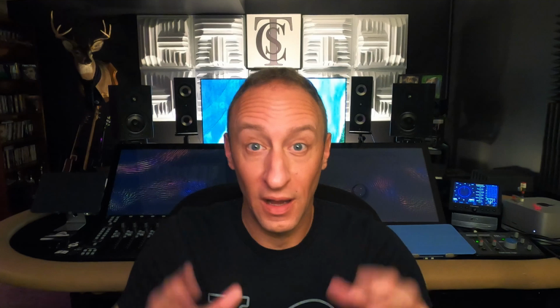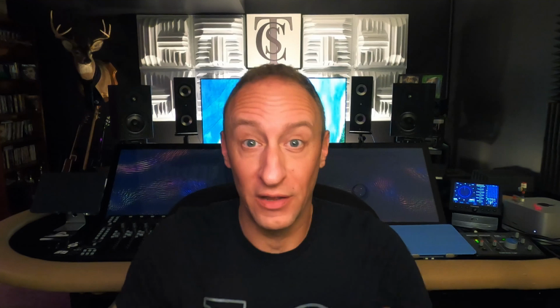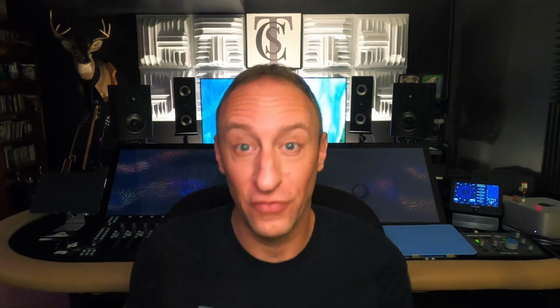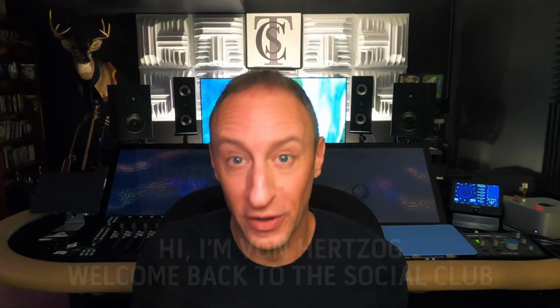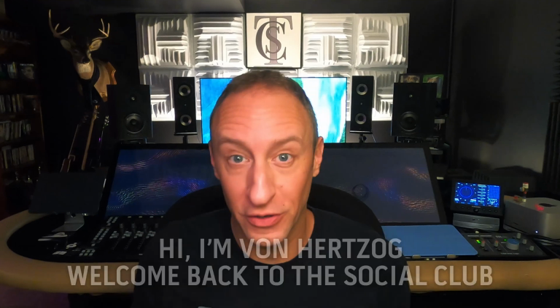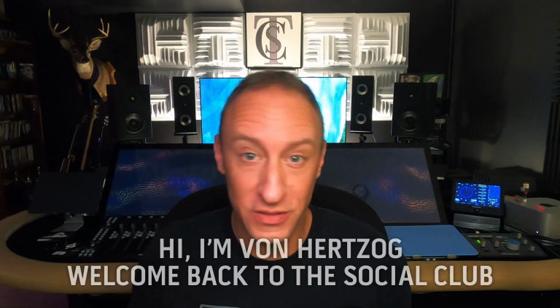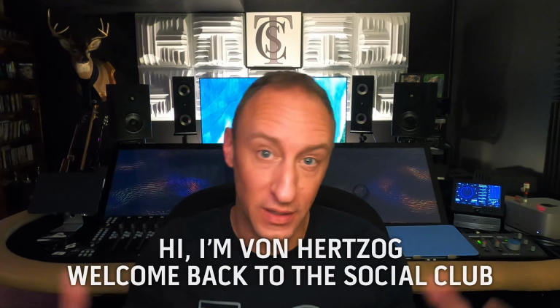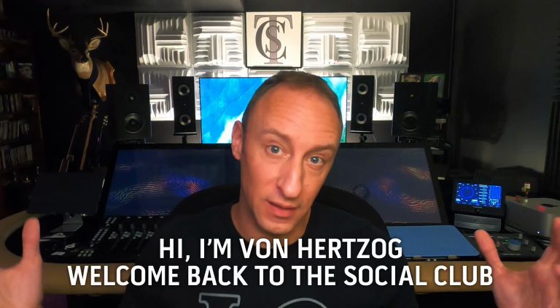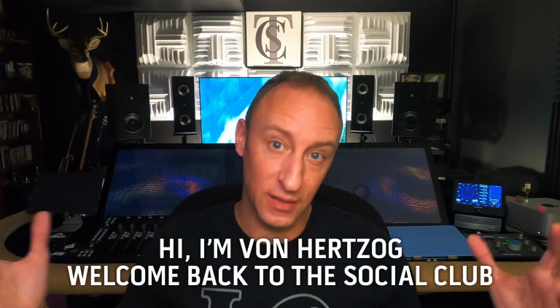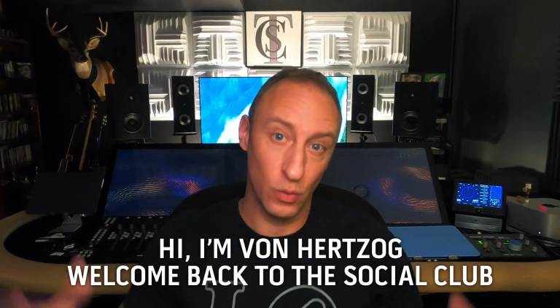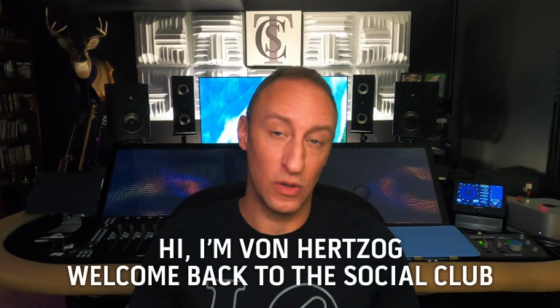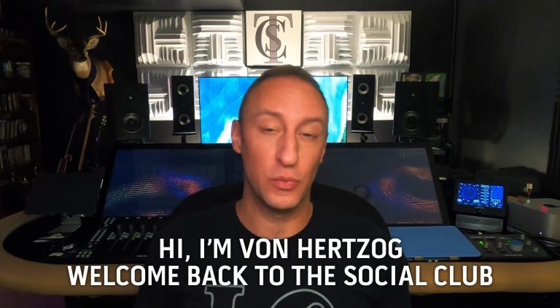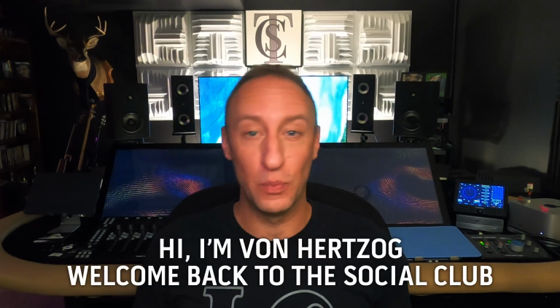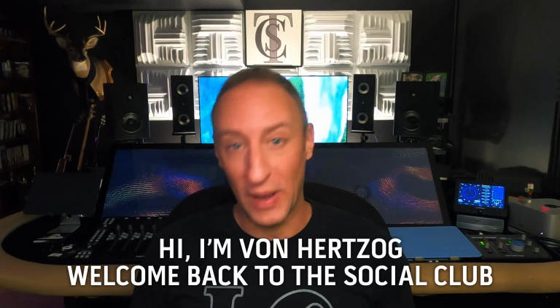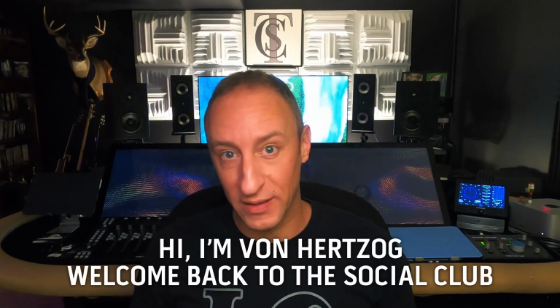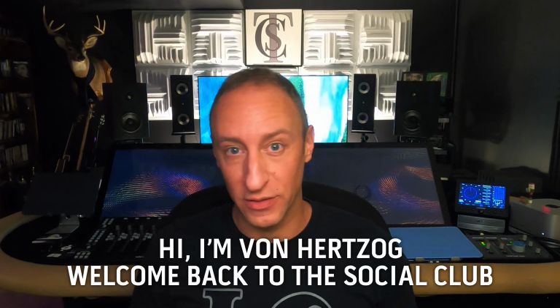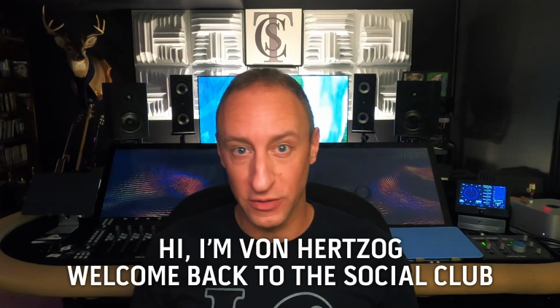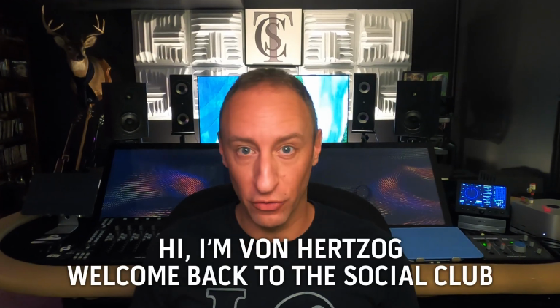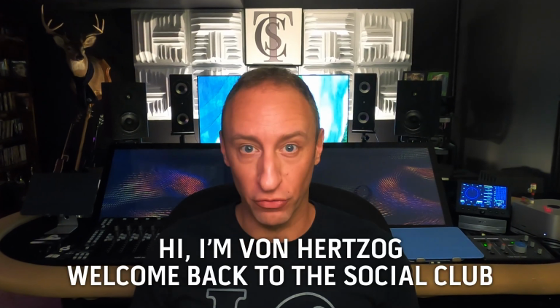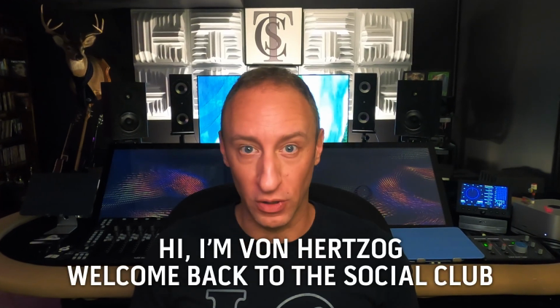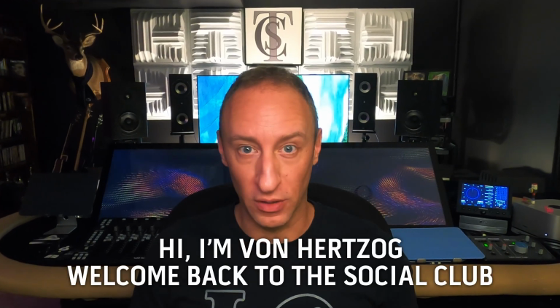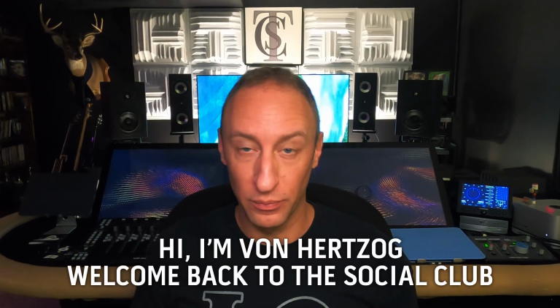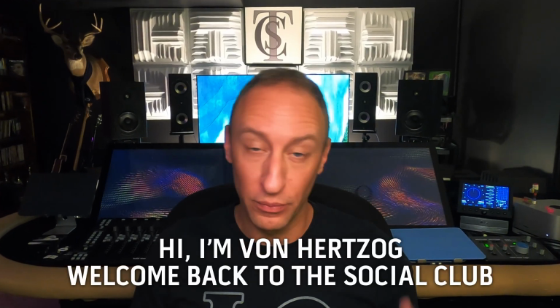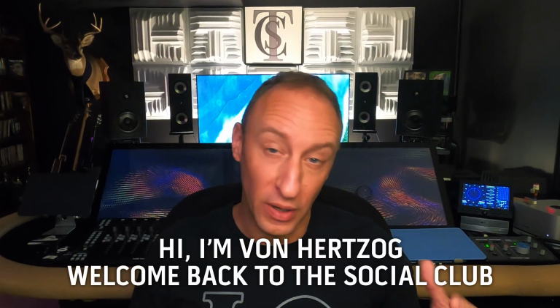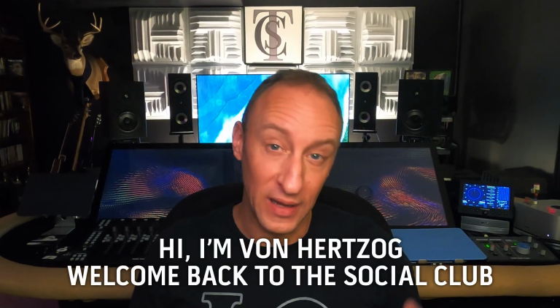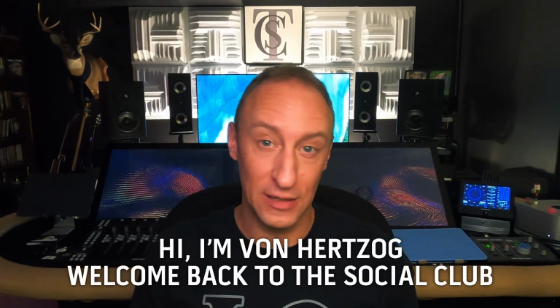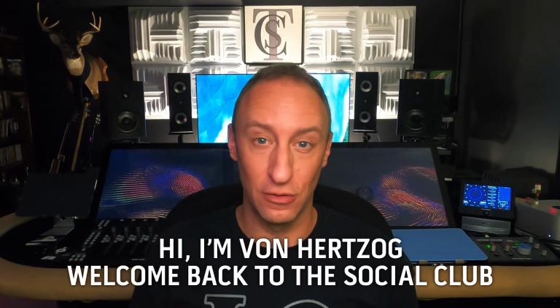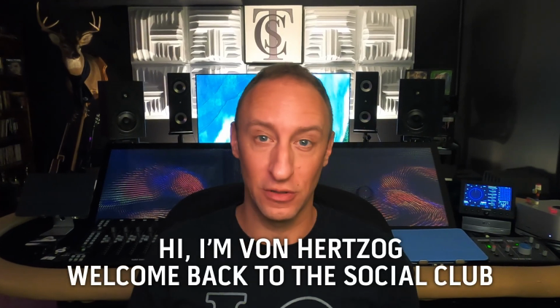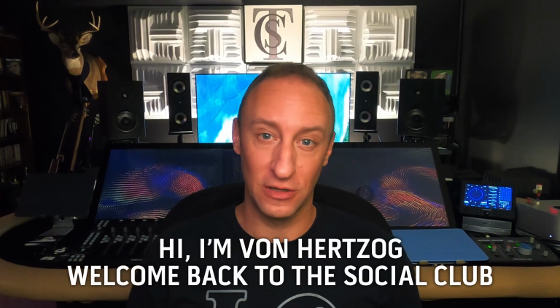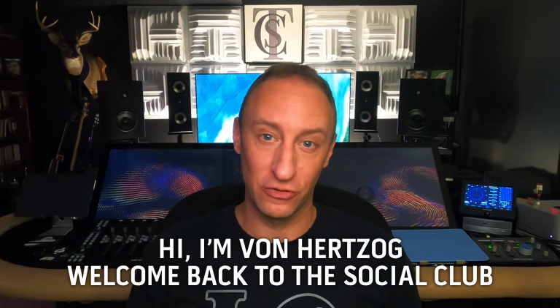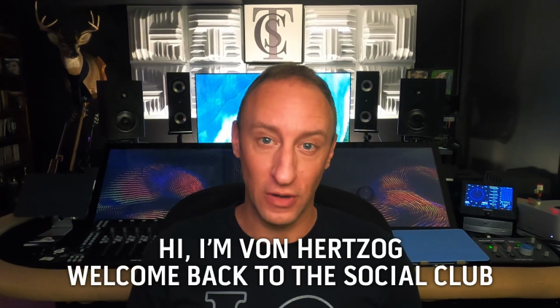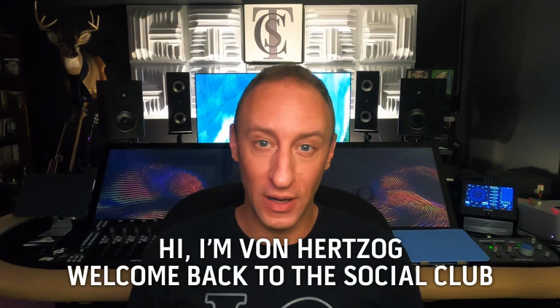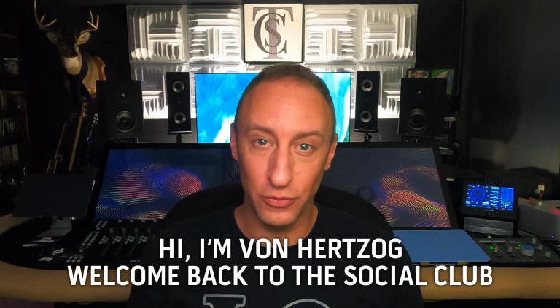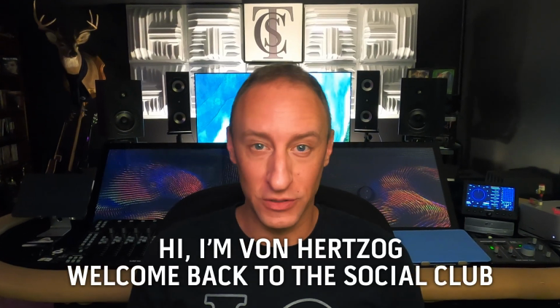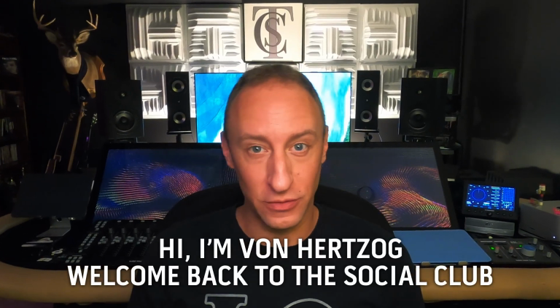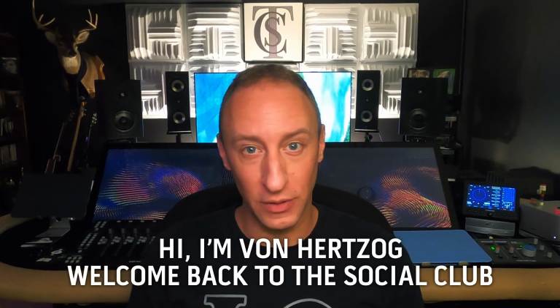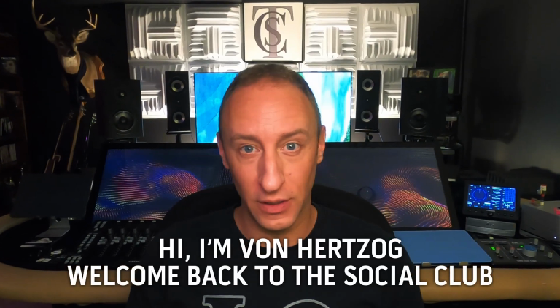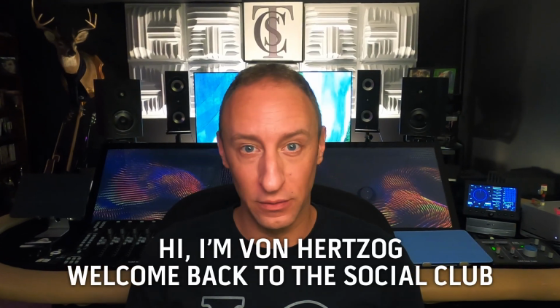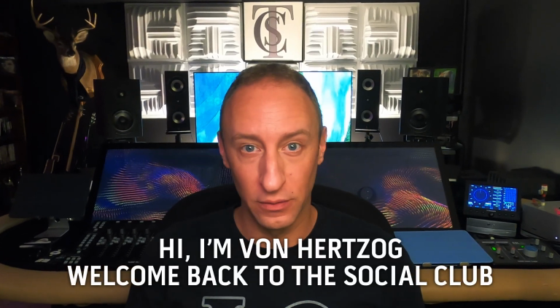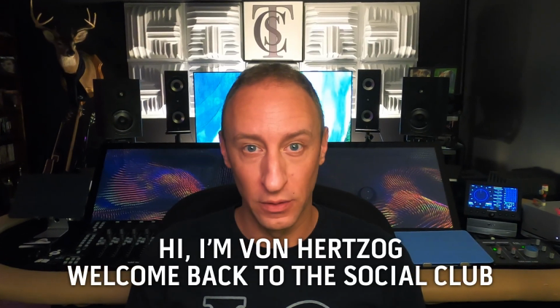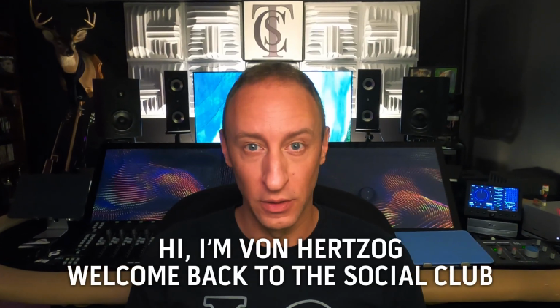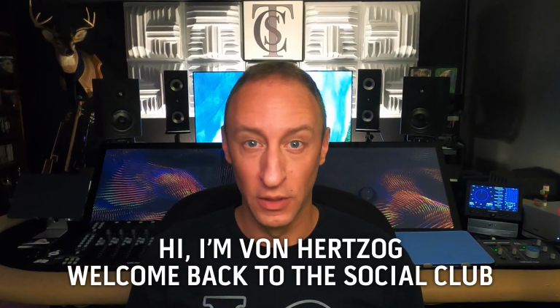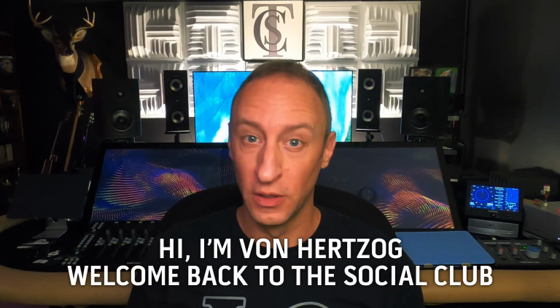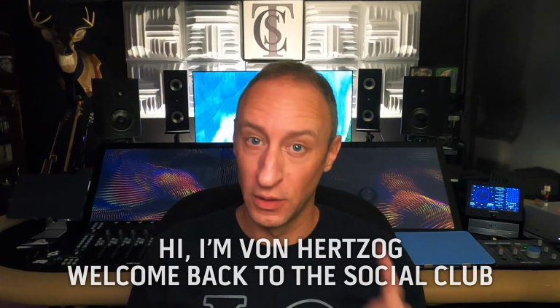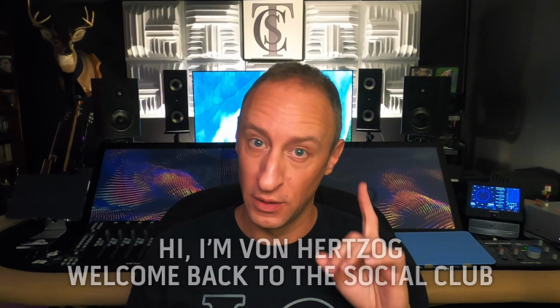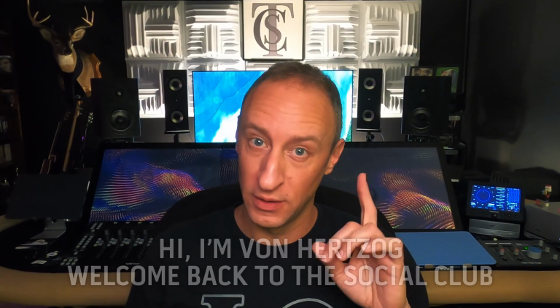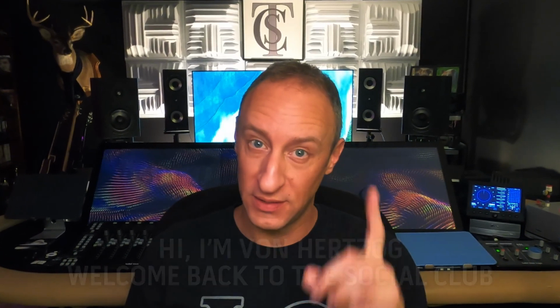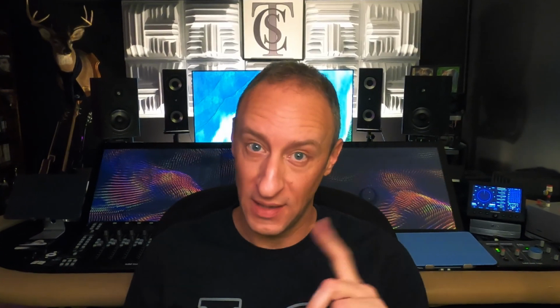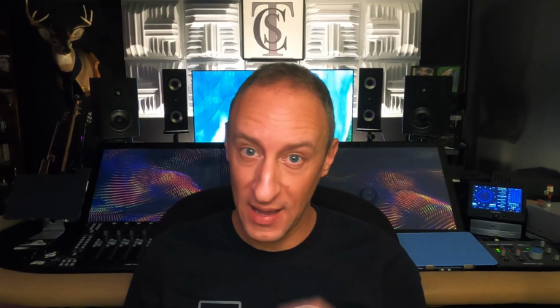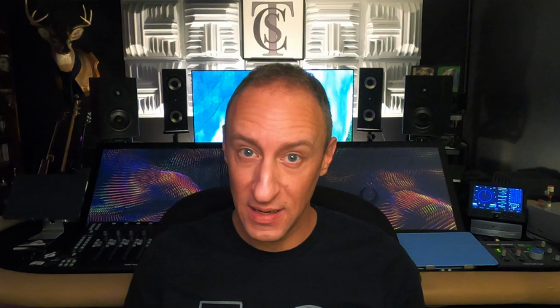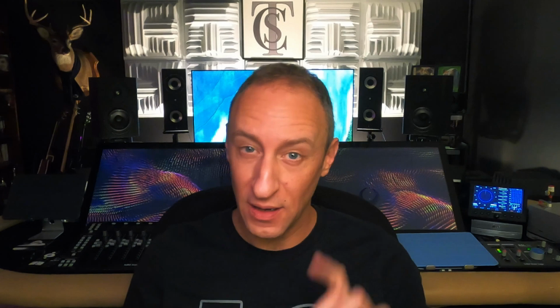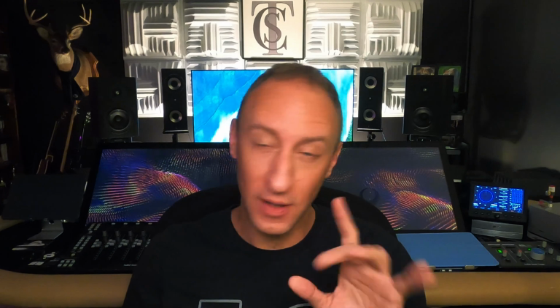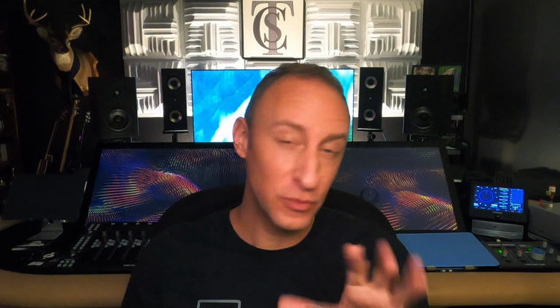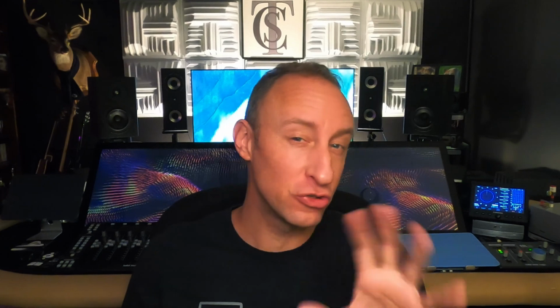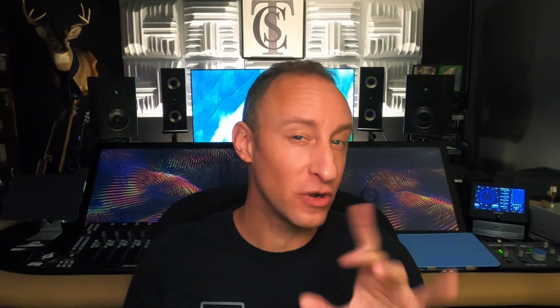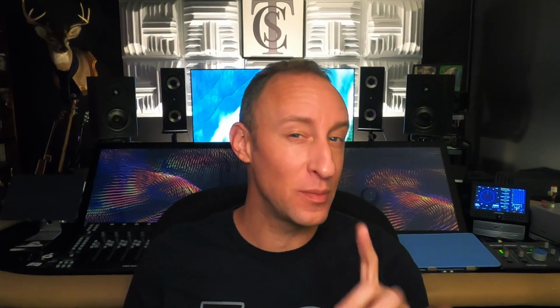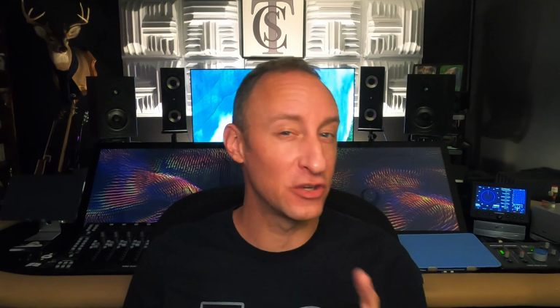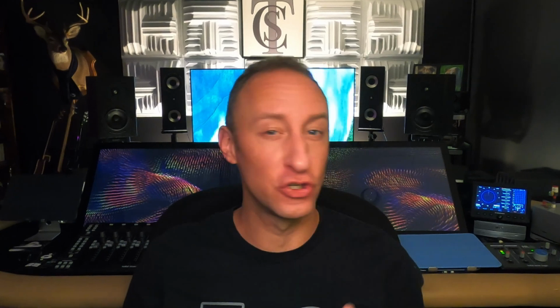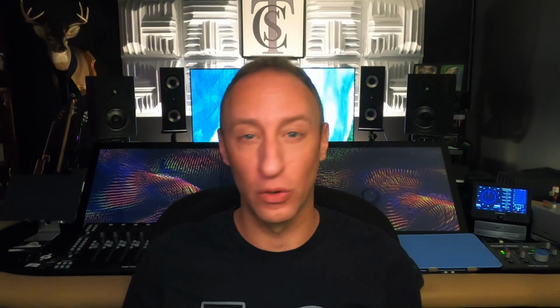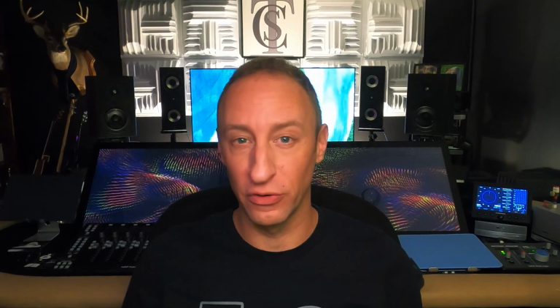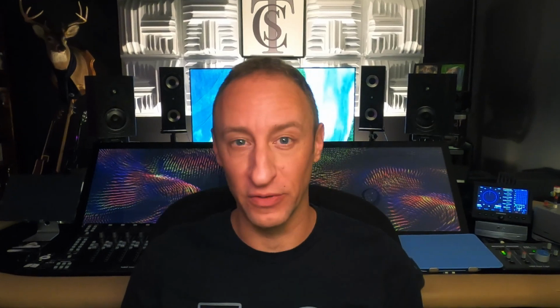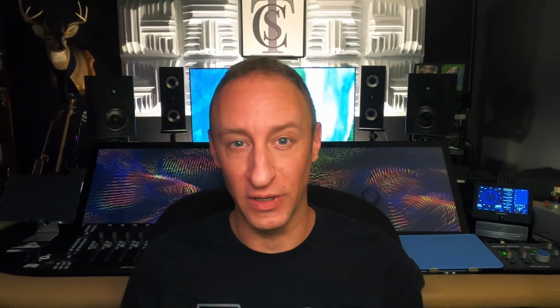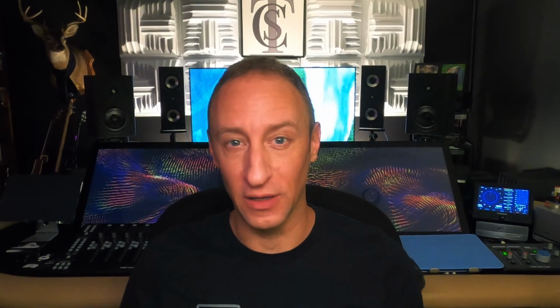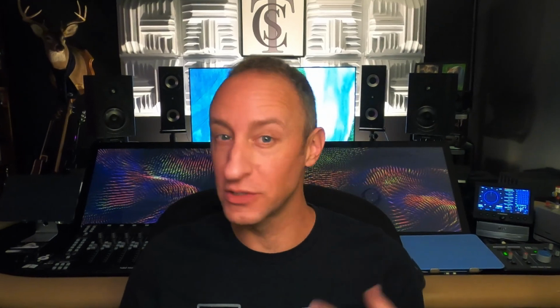Hi, it's Von Herzog. I'd like to welcome you back to The Social Club, my analog digital hybrid studio. Today, I'm going to try and make a shorter video.